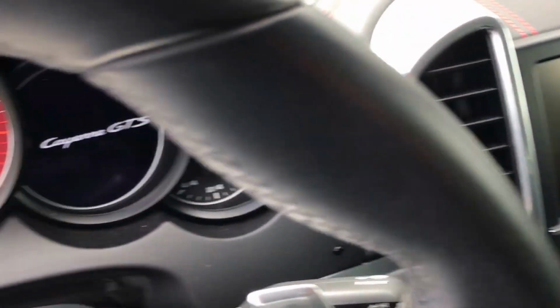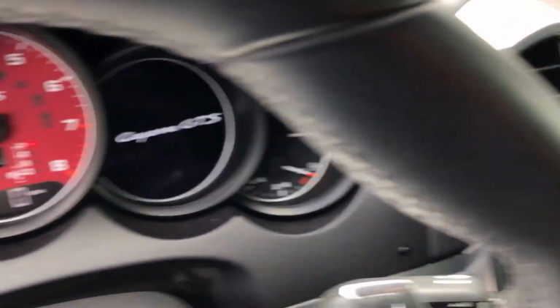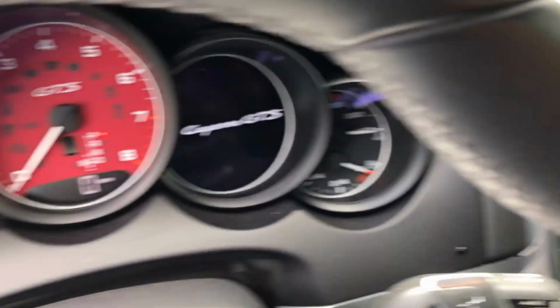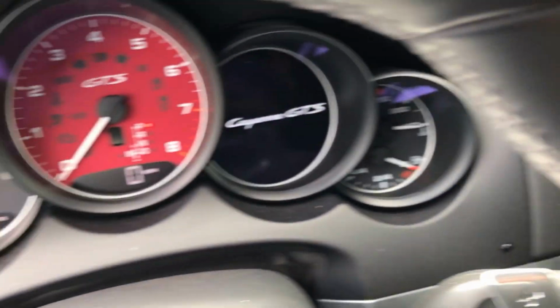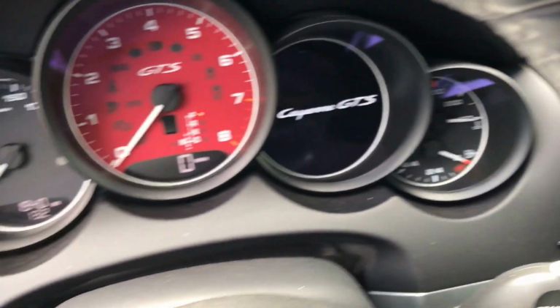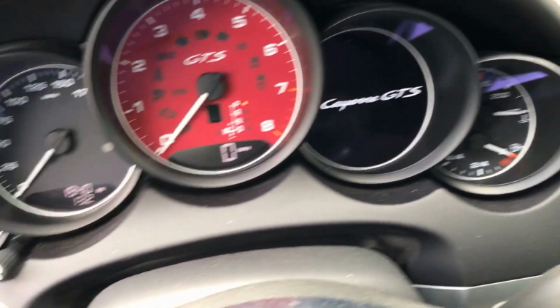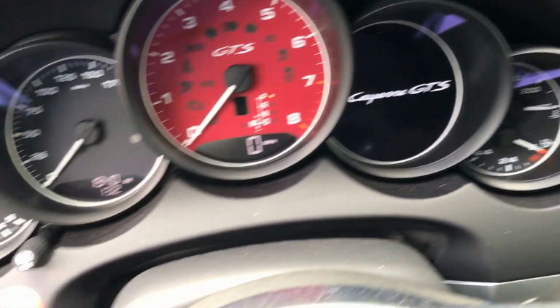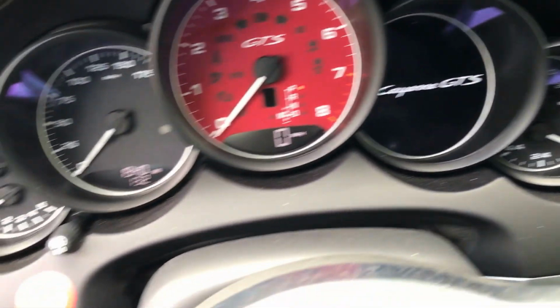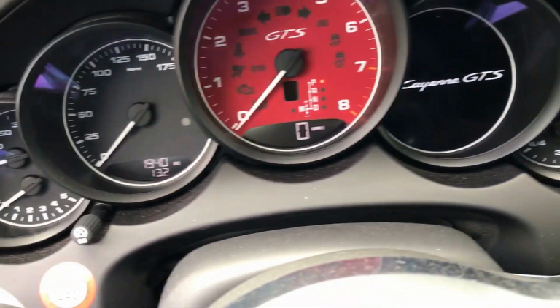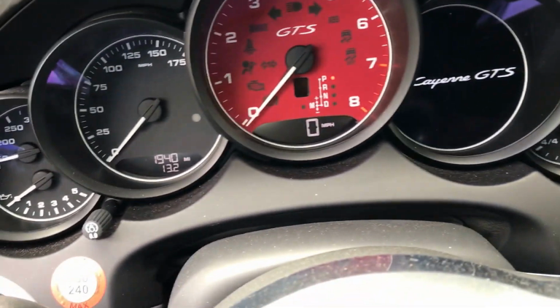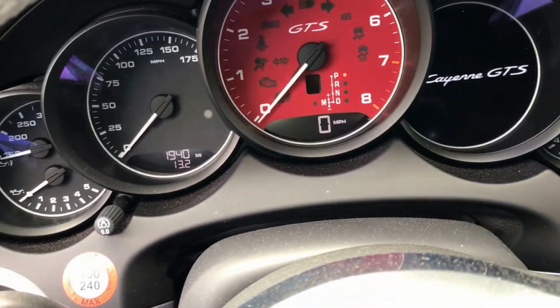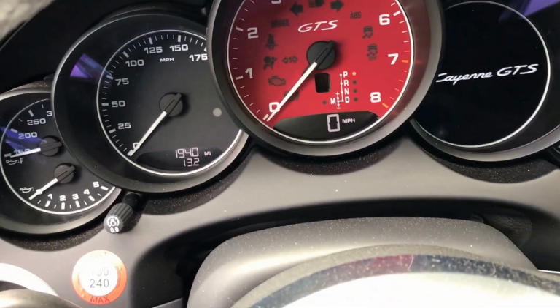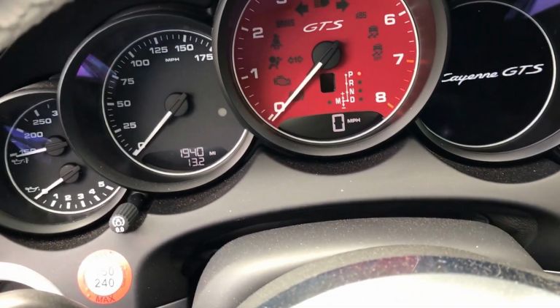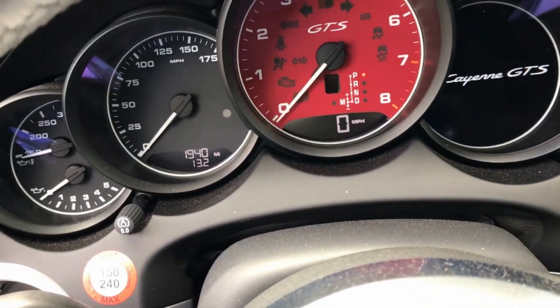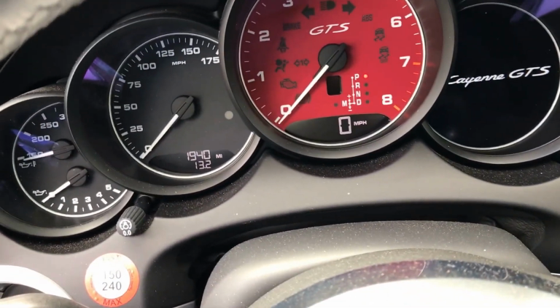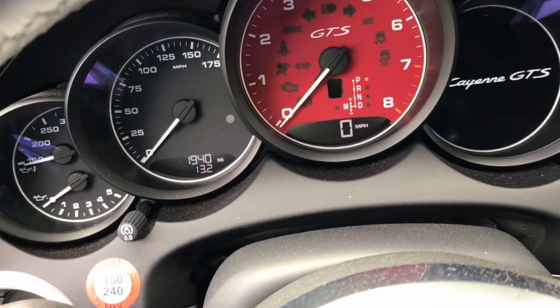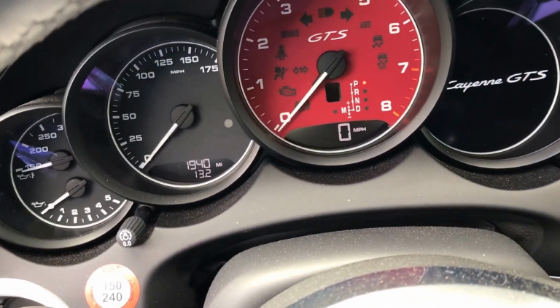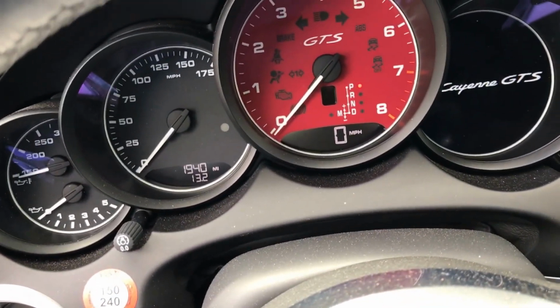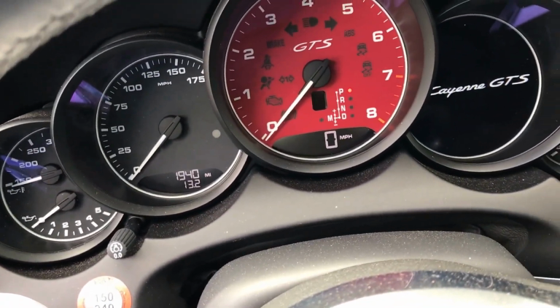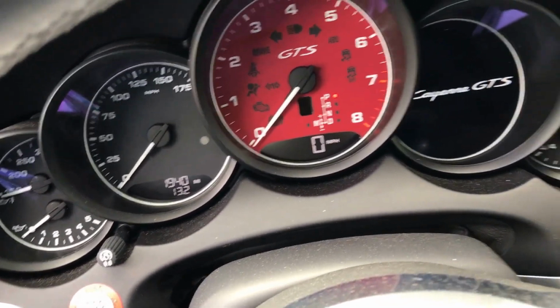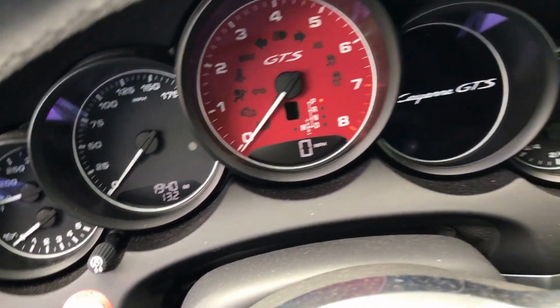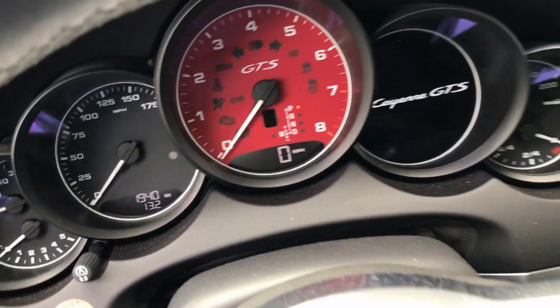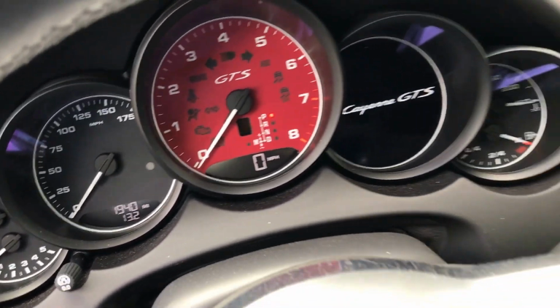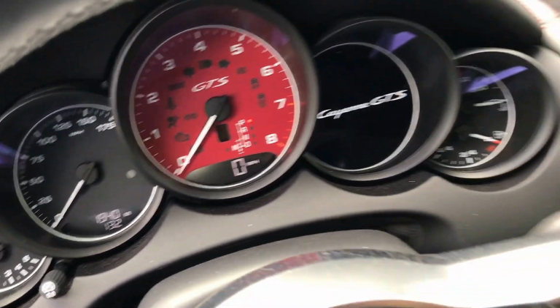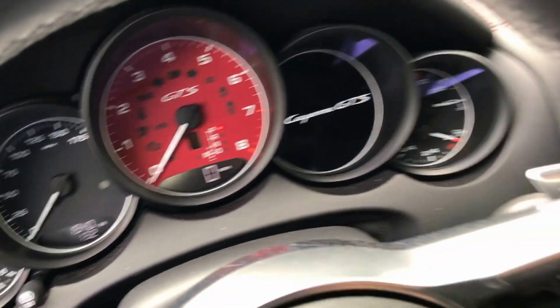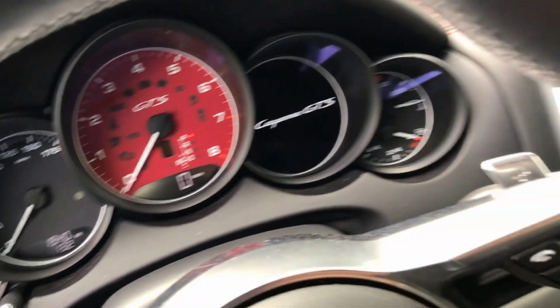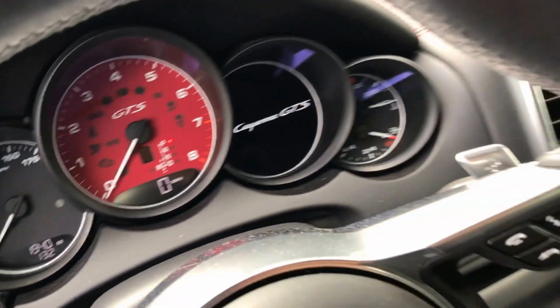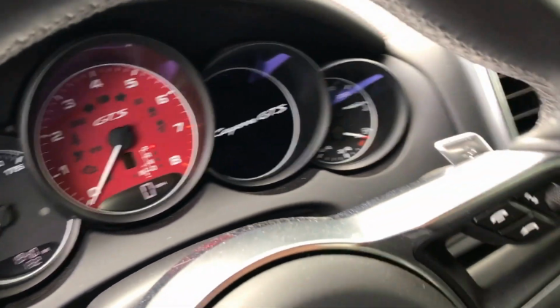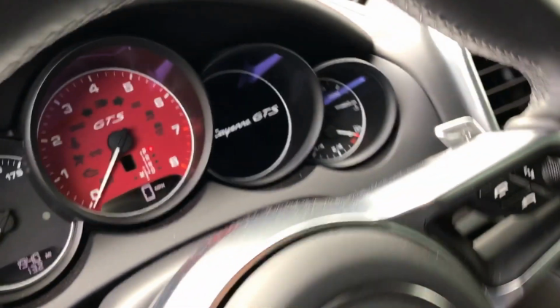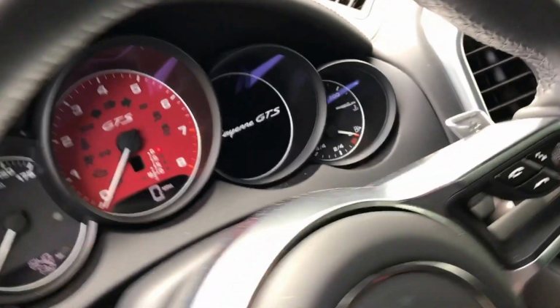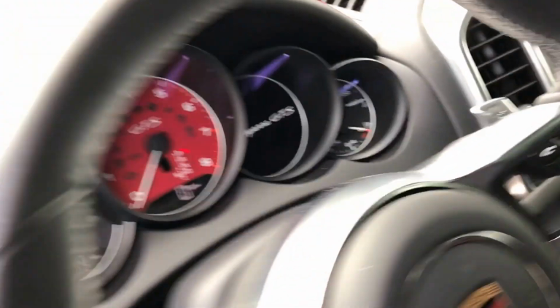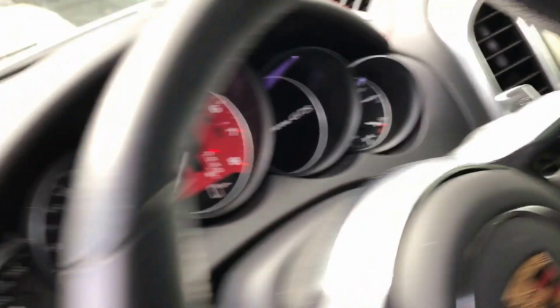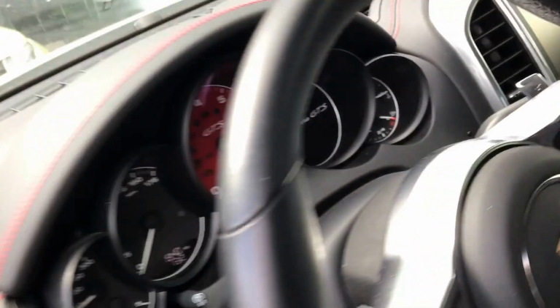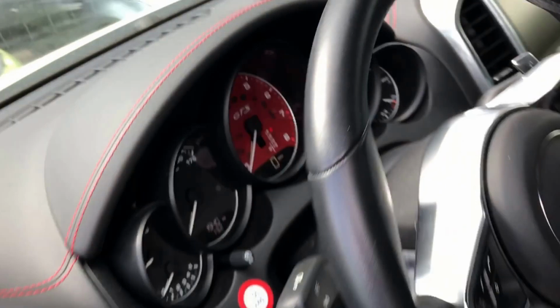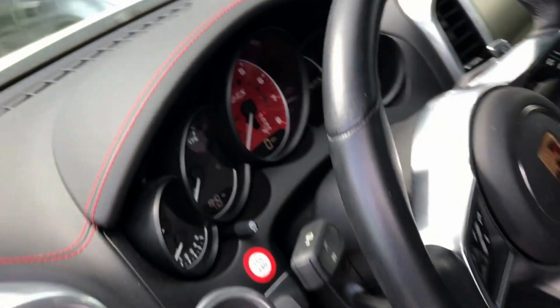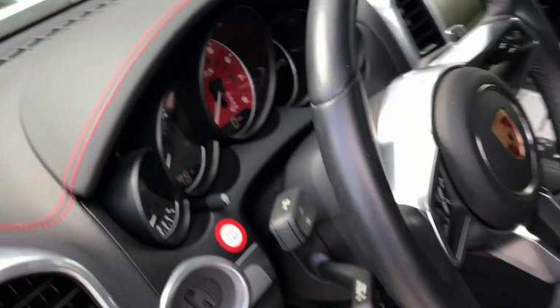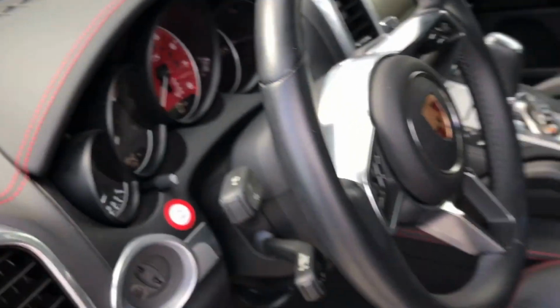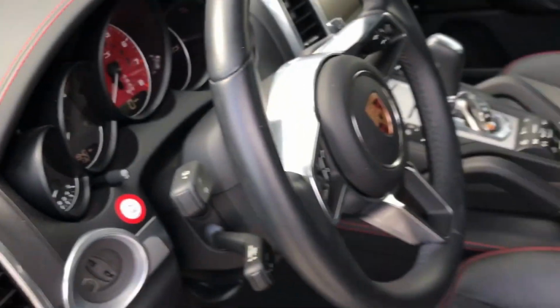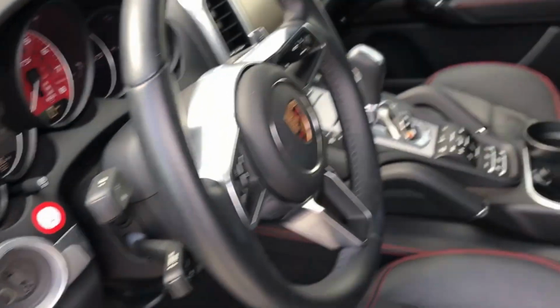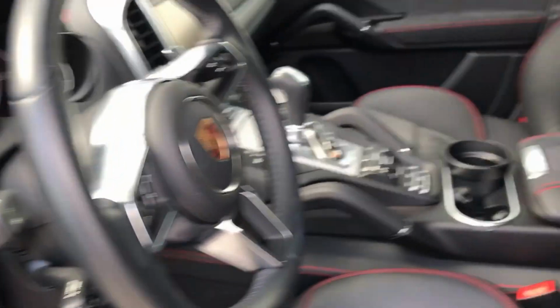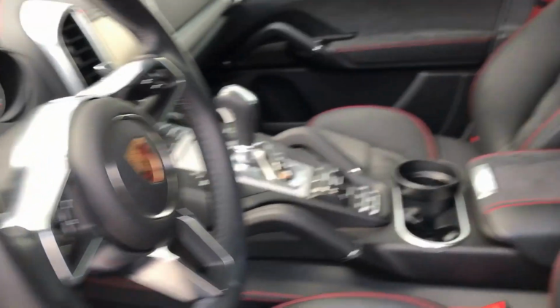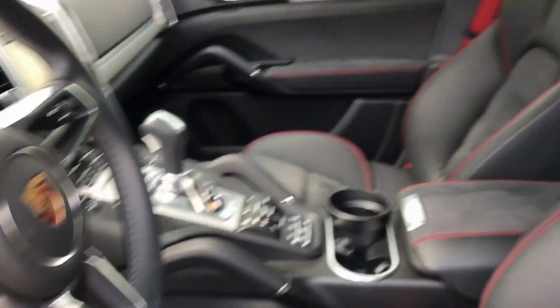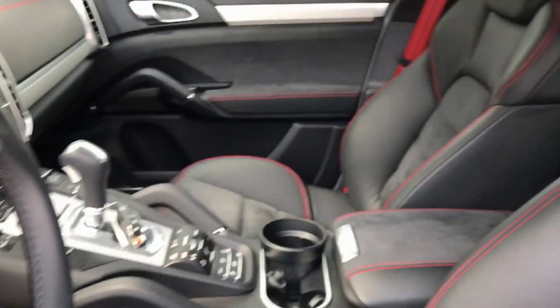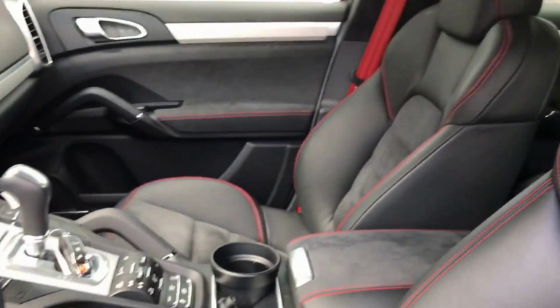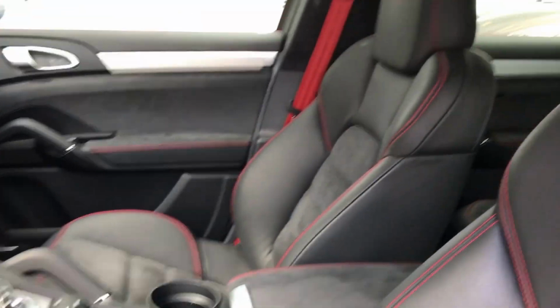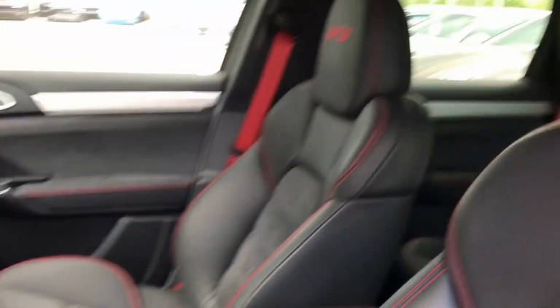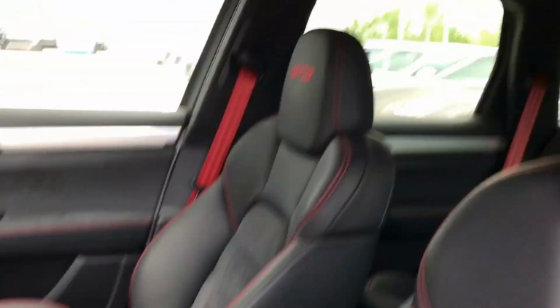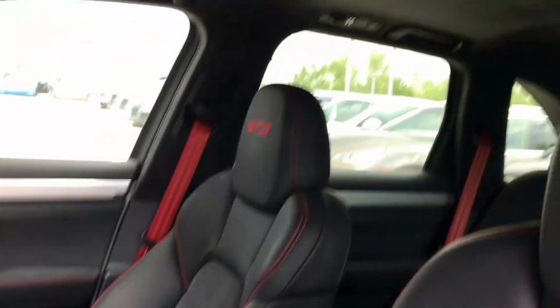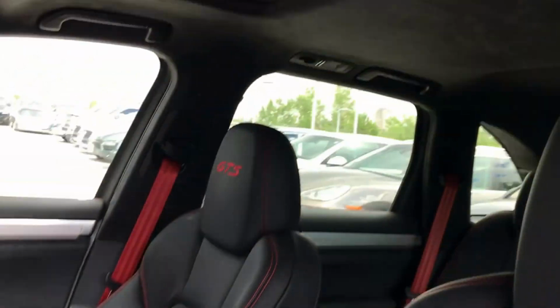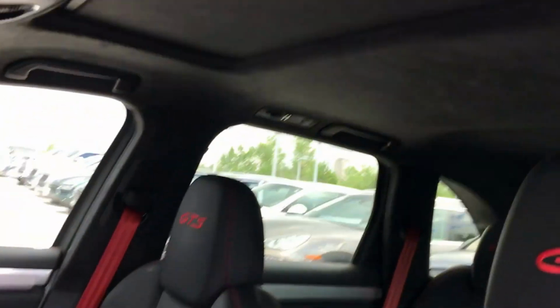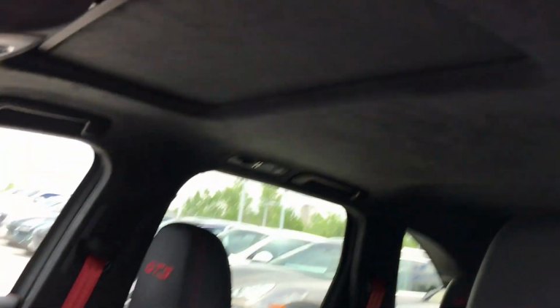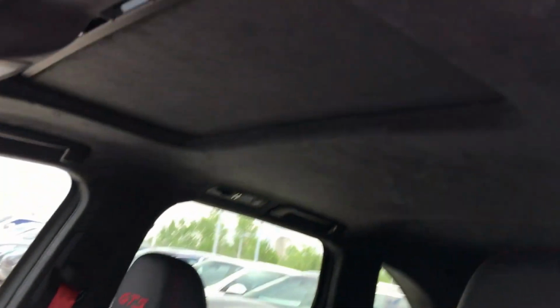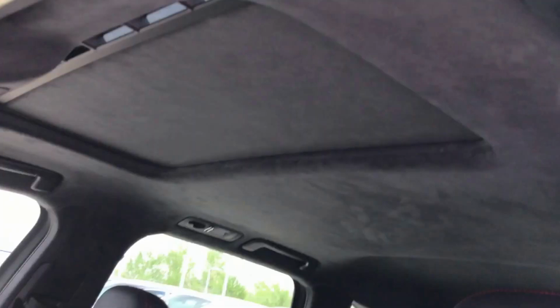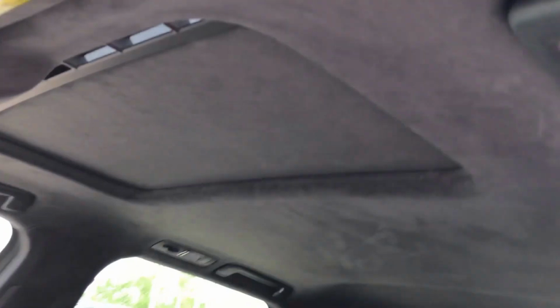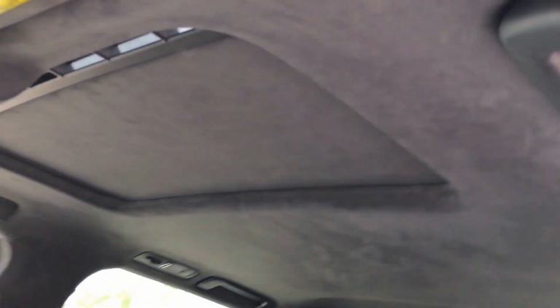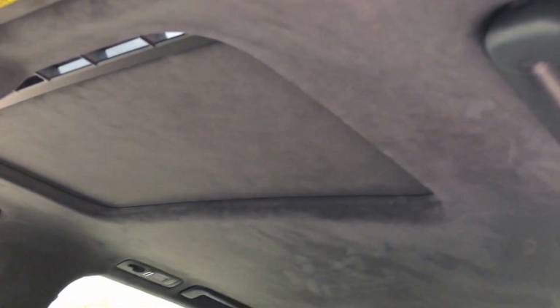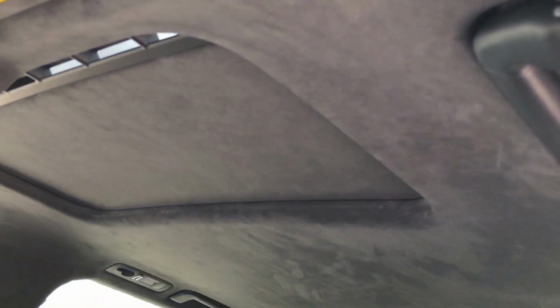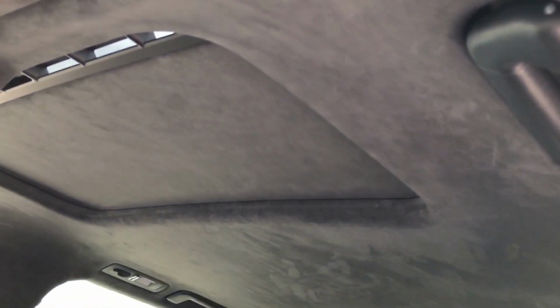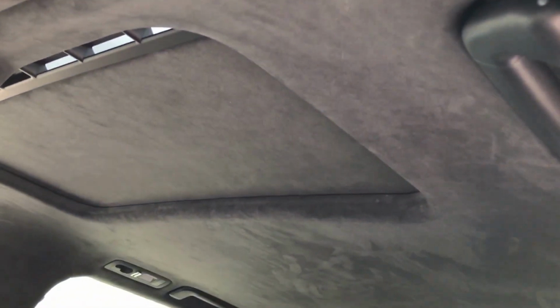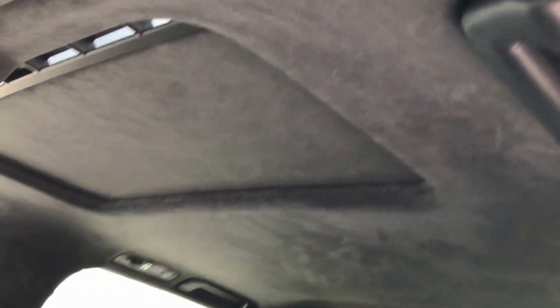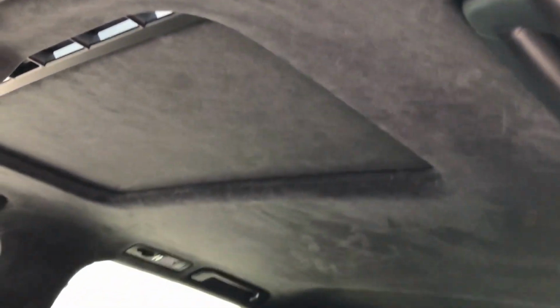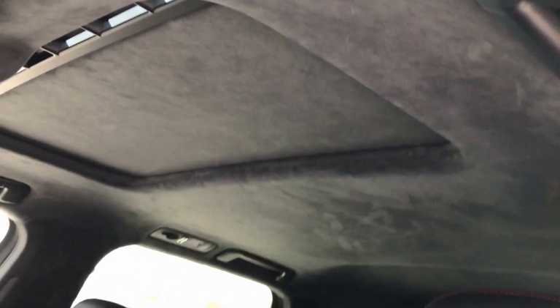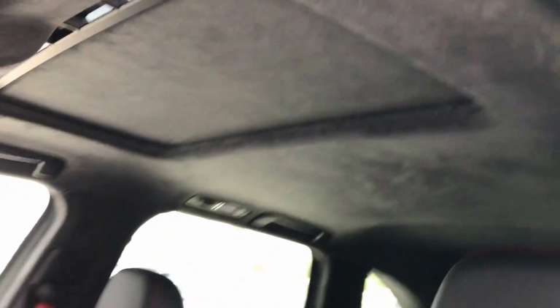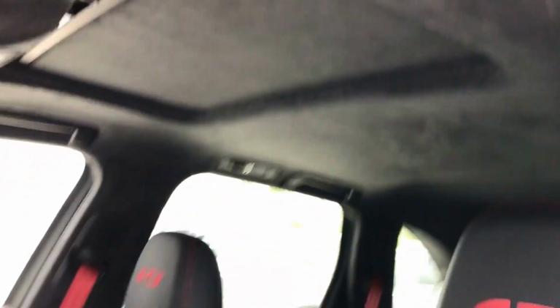See the current mileage here. Again, it's never been titled — the miles are just from getting on and off the transport. It does have the sunroof.